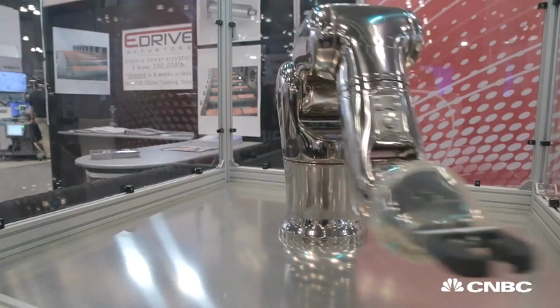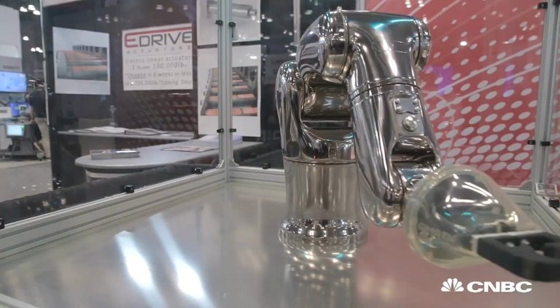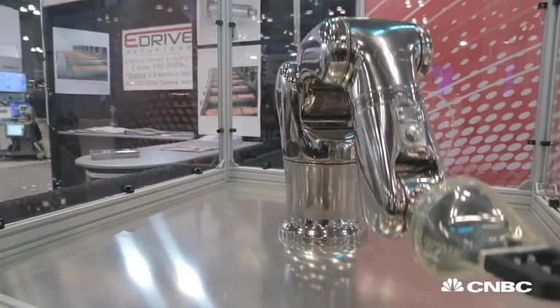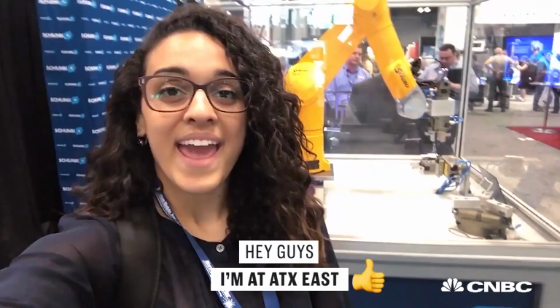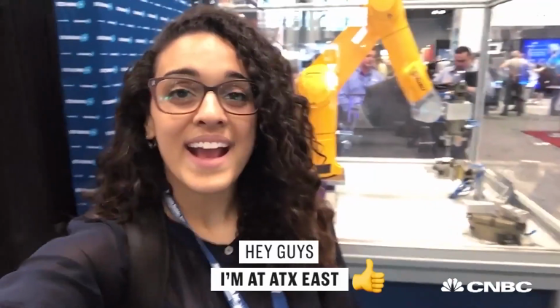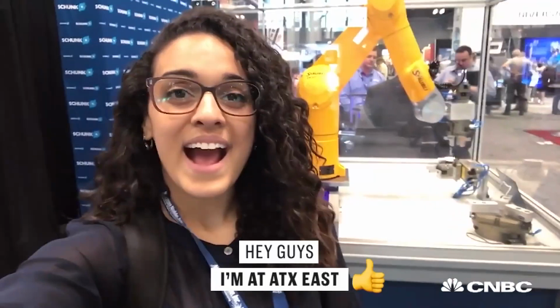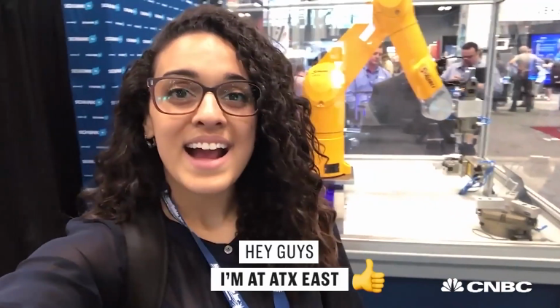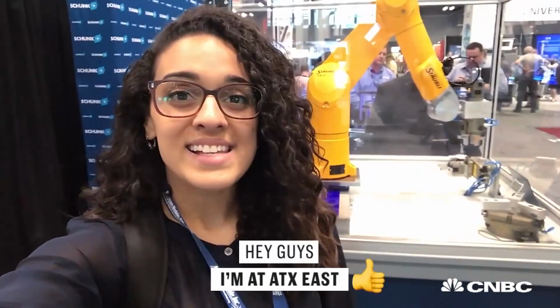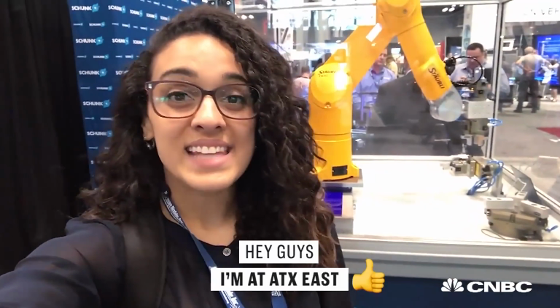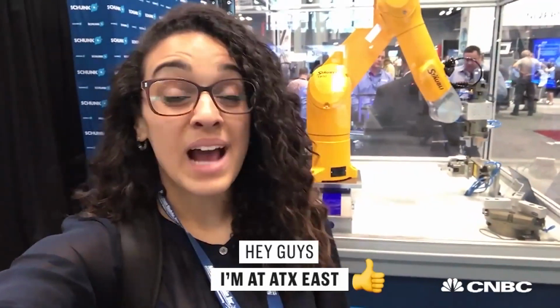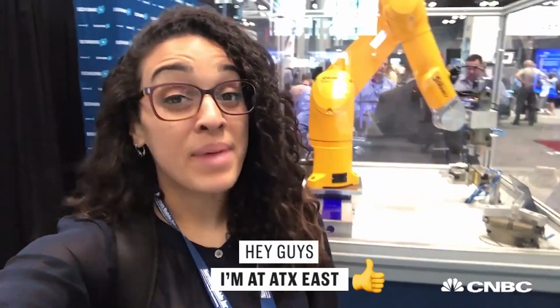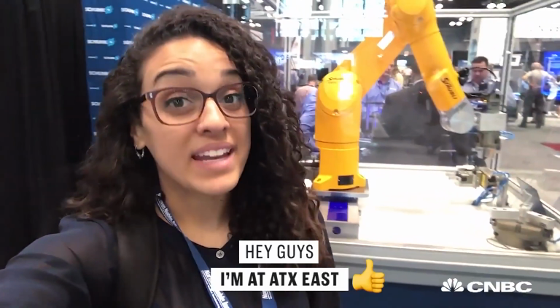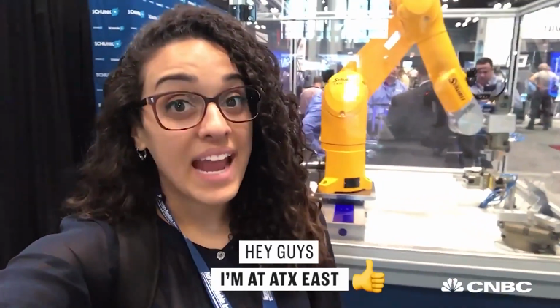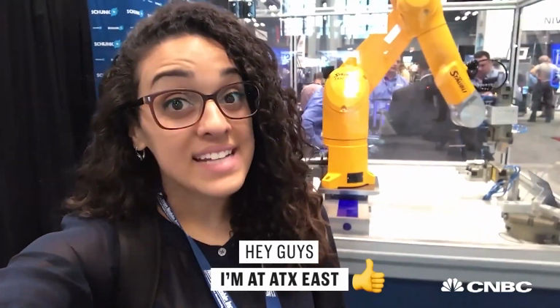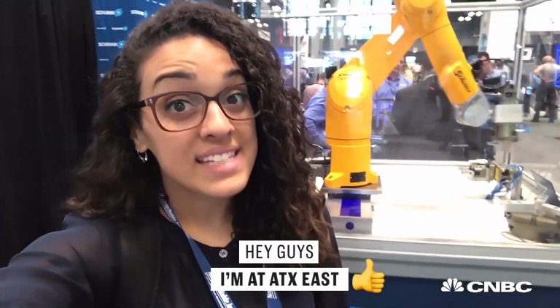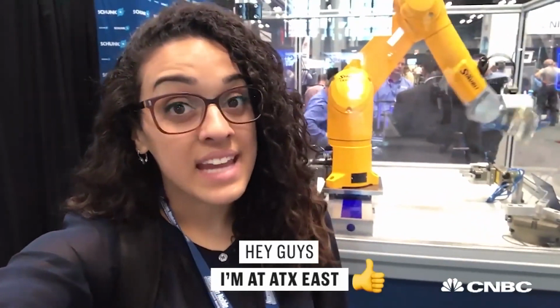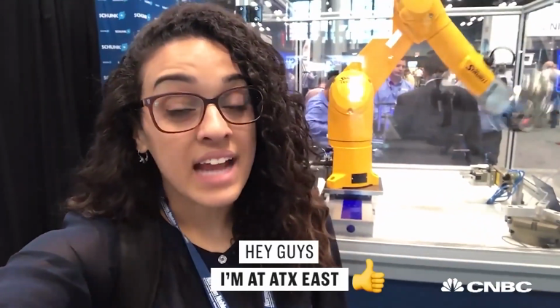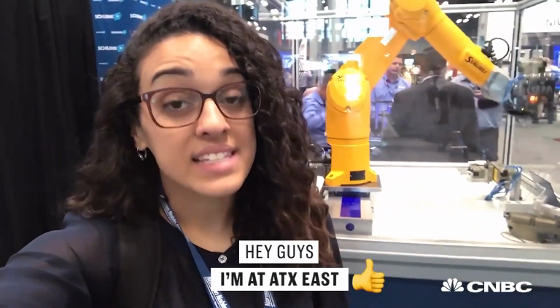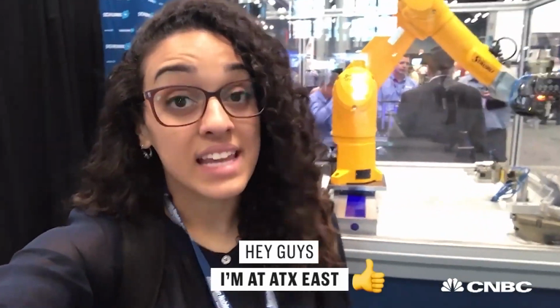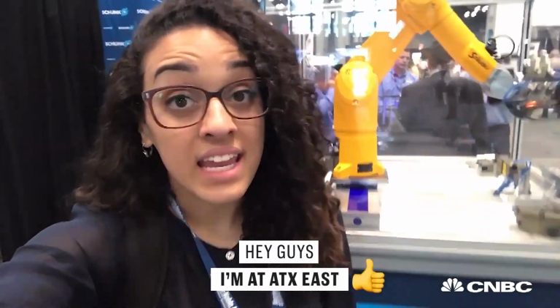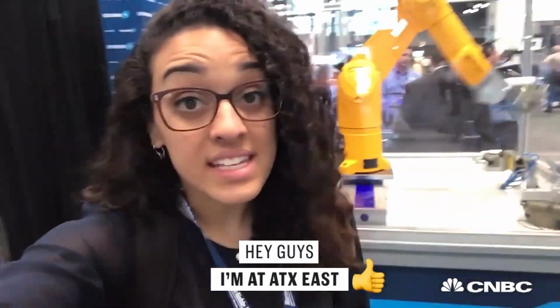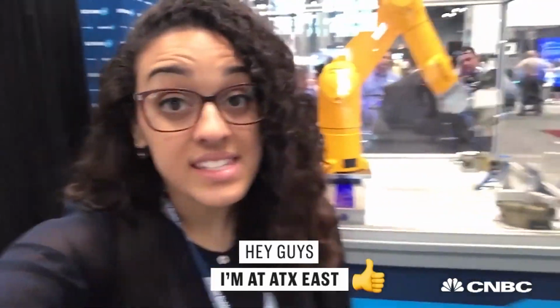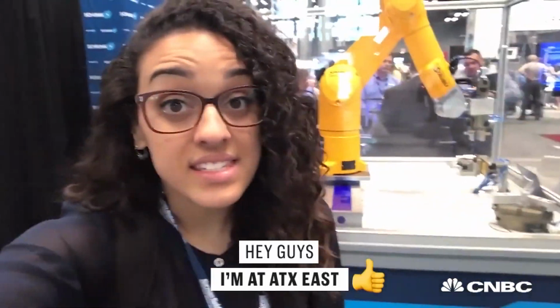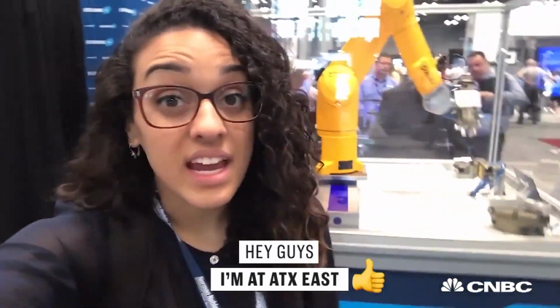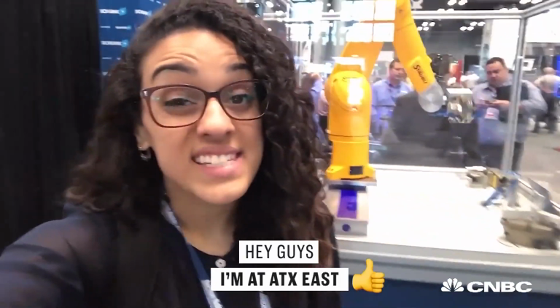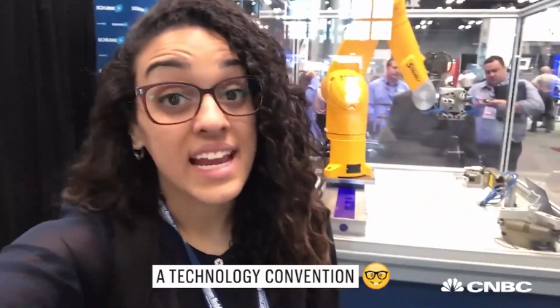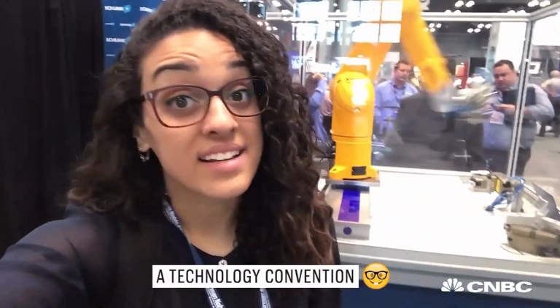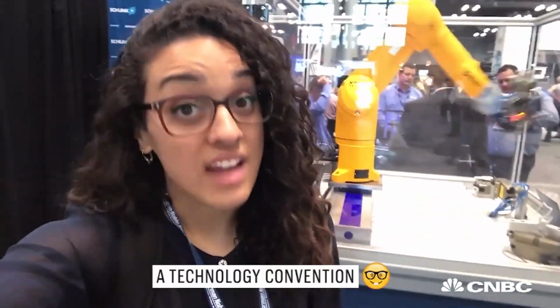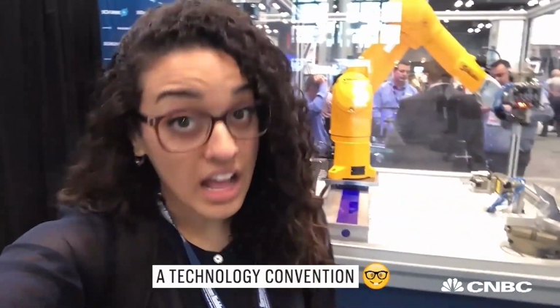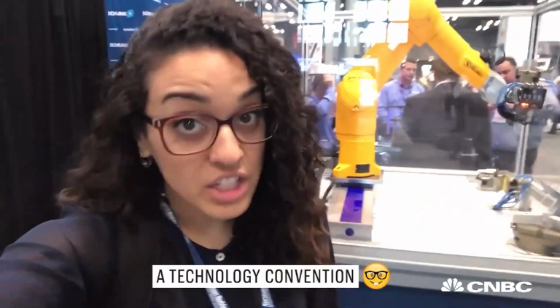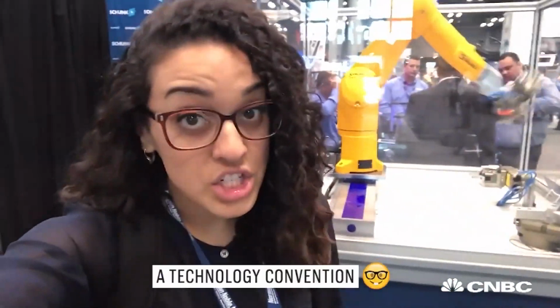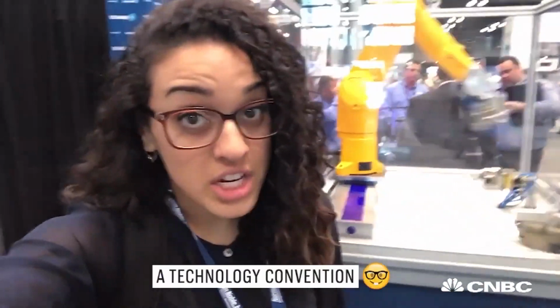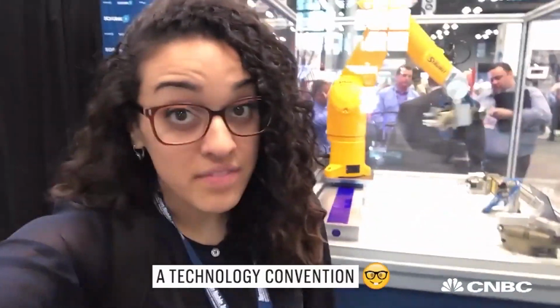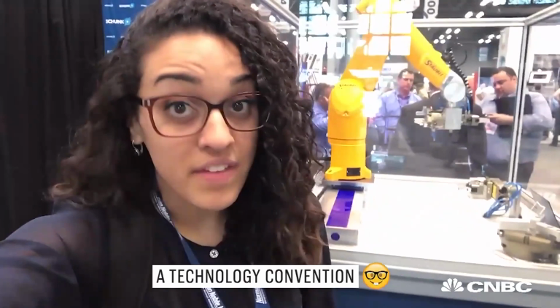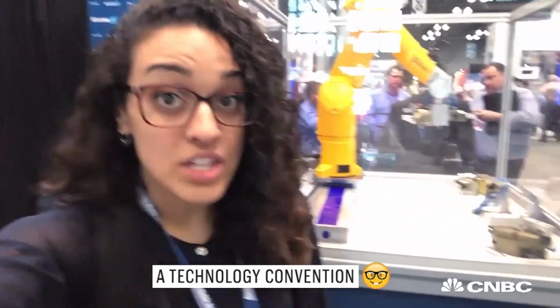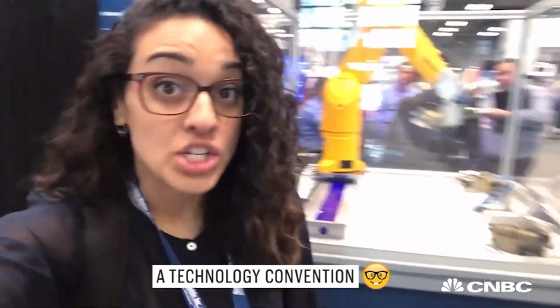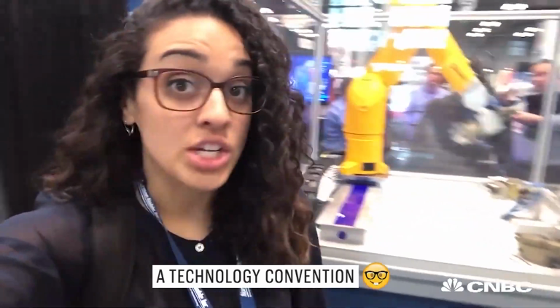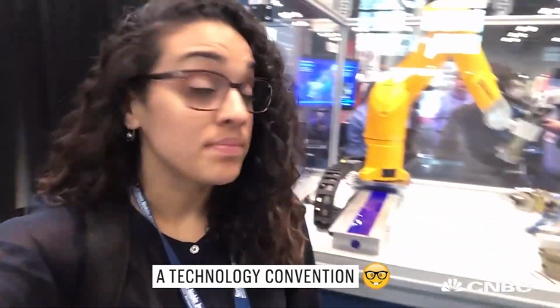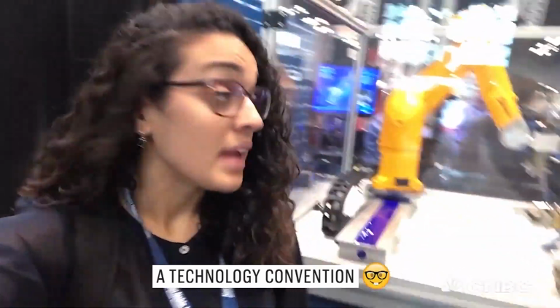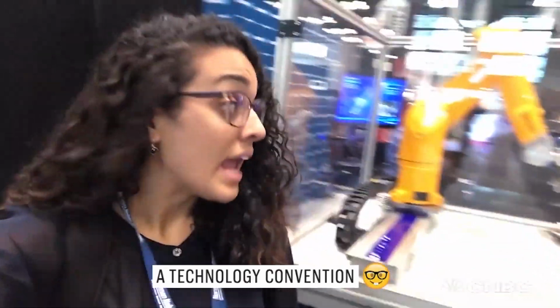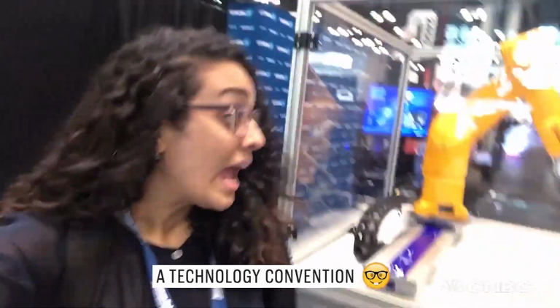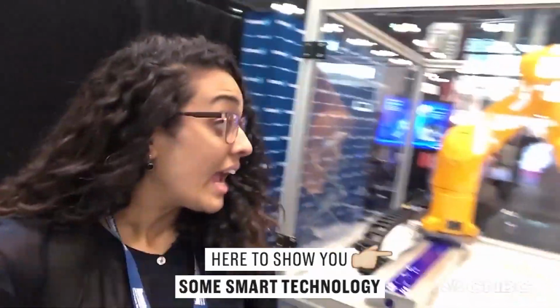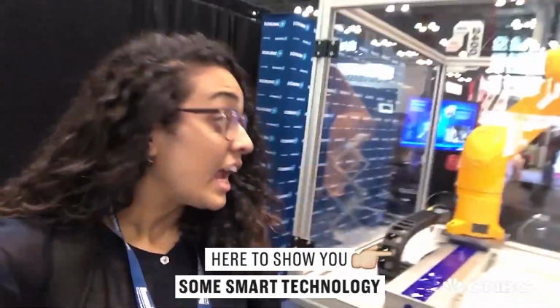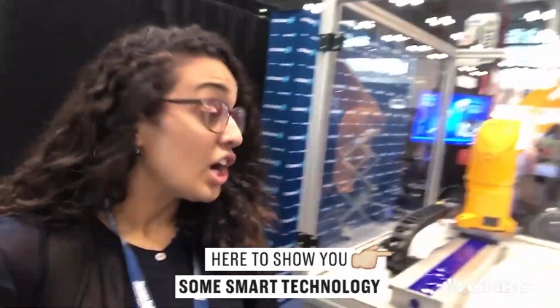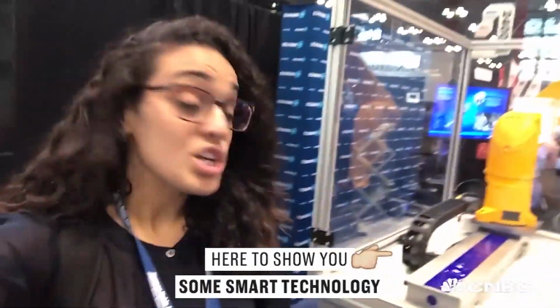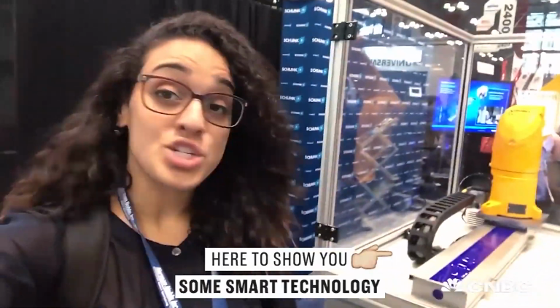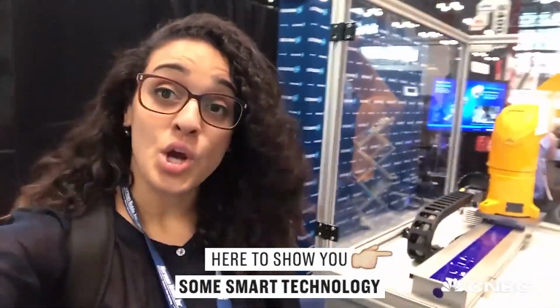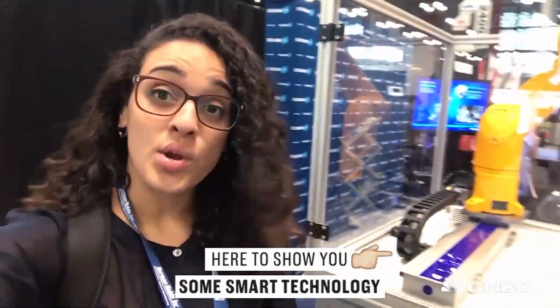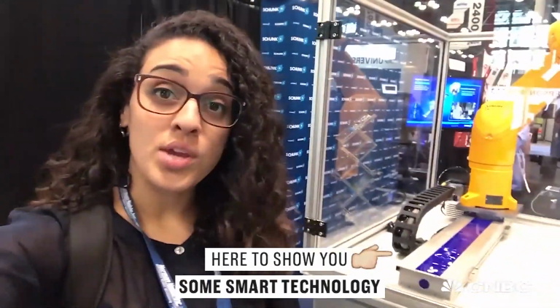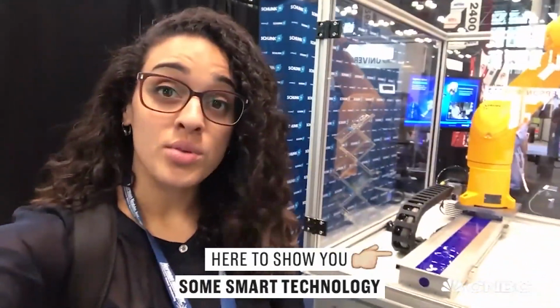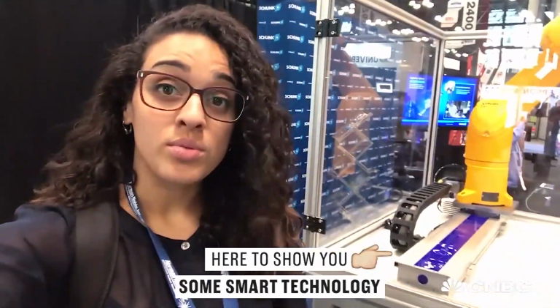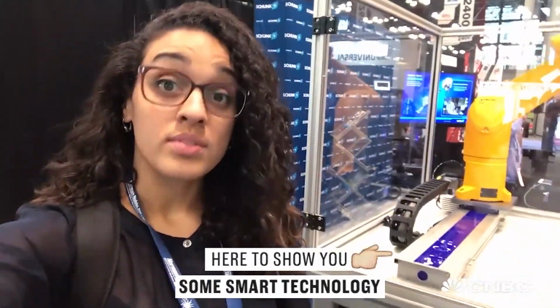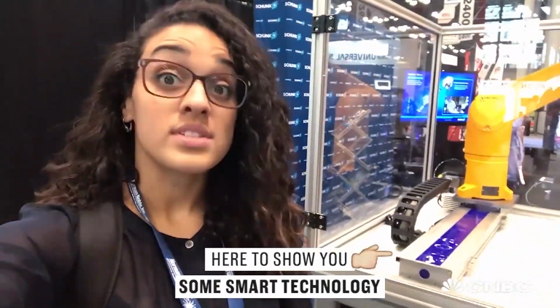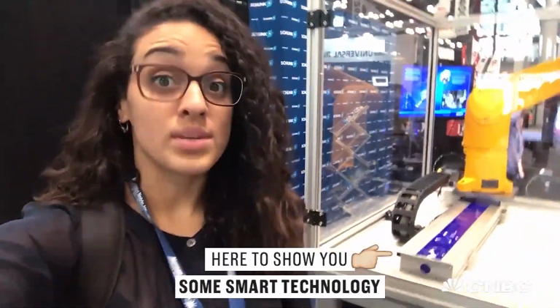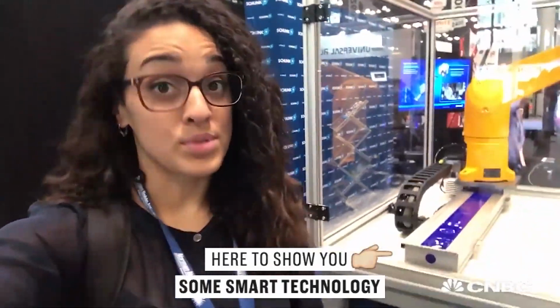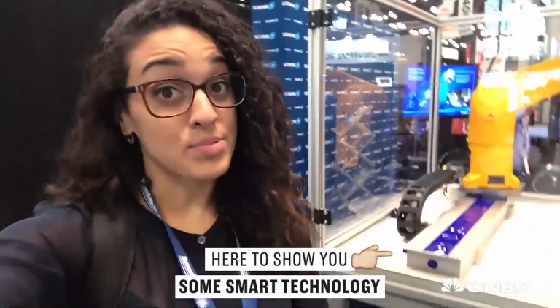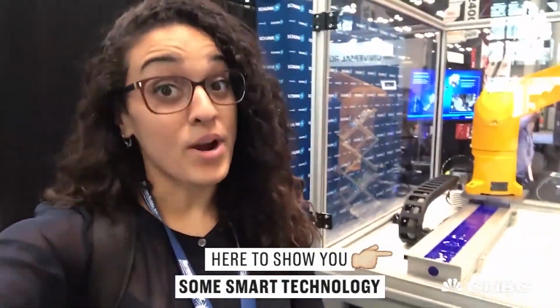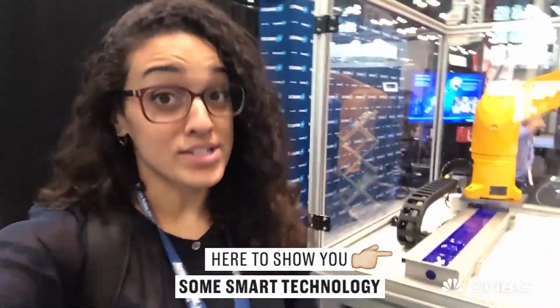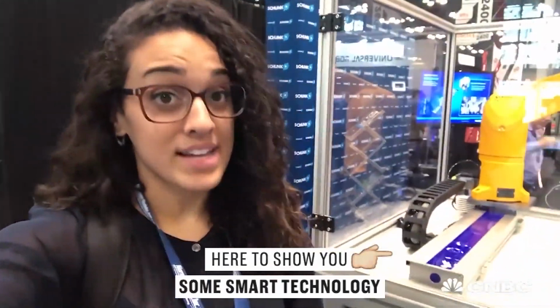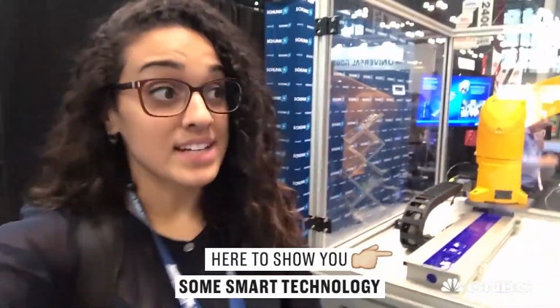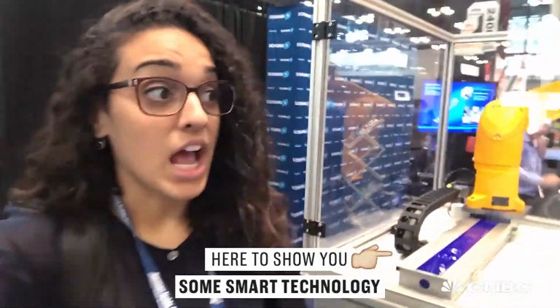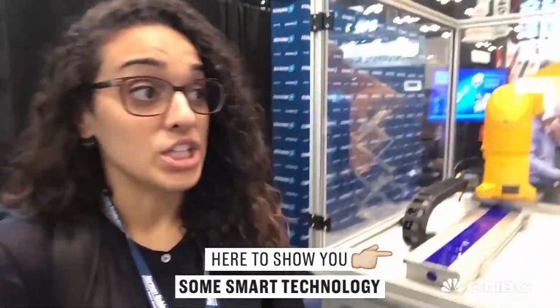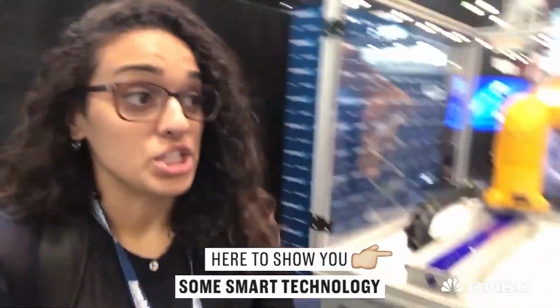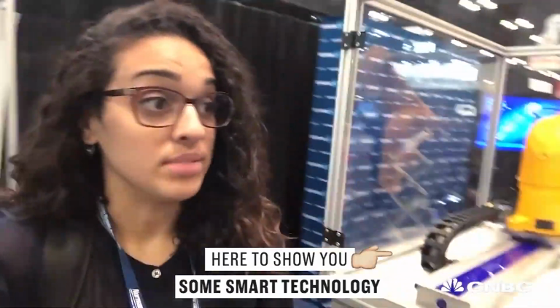Hey guys, I'm at ATX East, a technology convention, here to show you some smart technology.